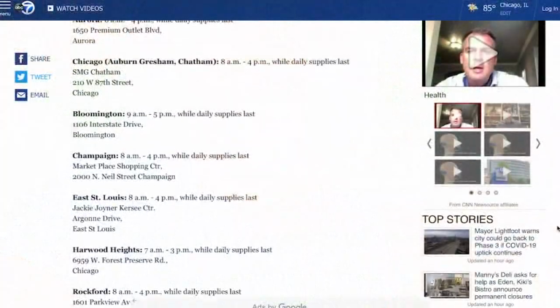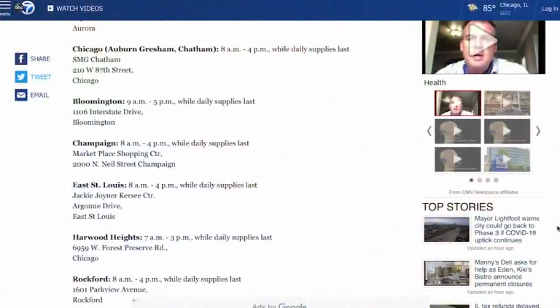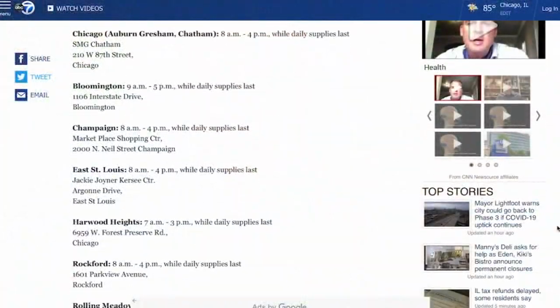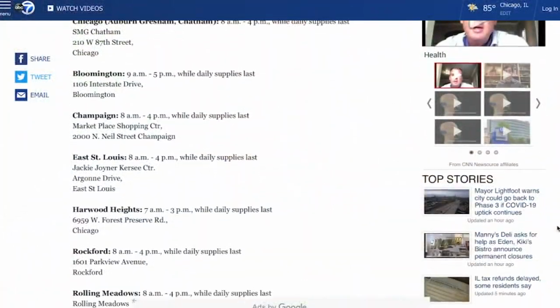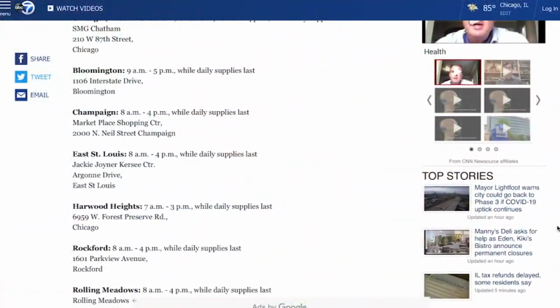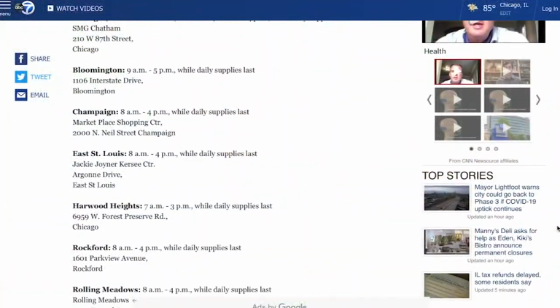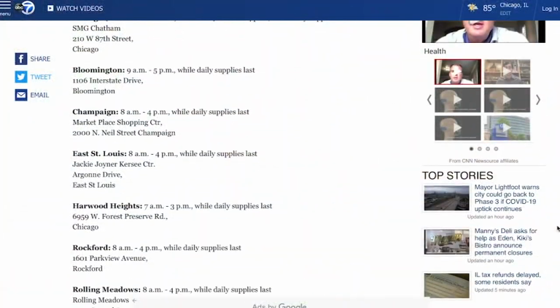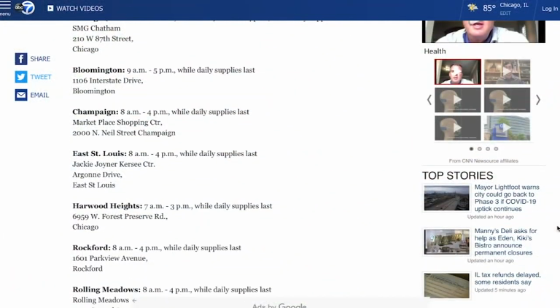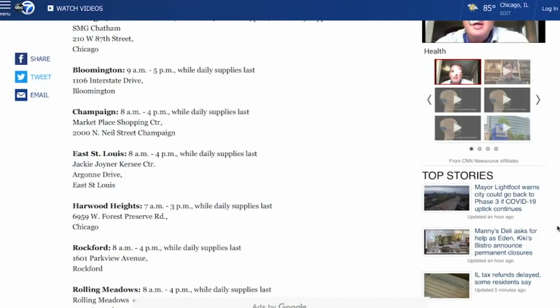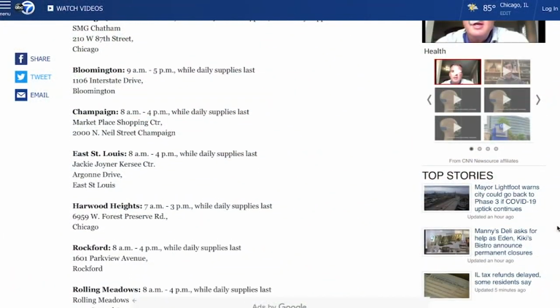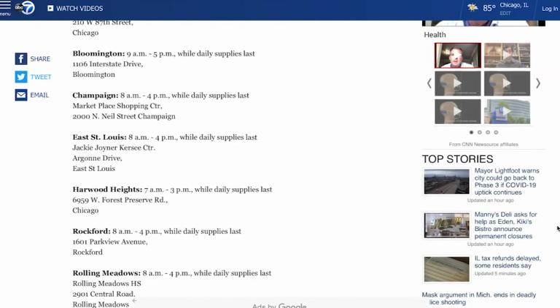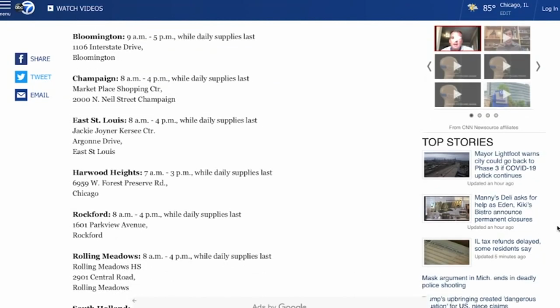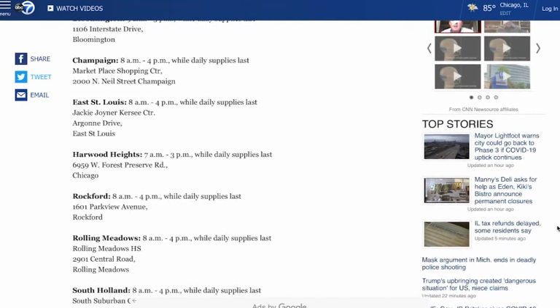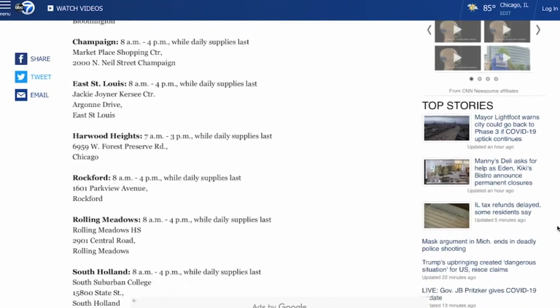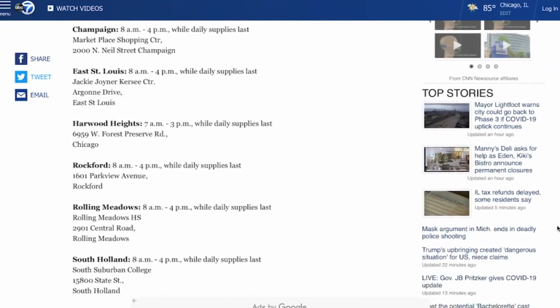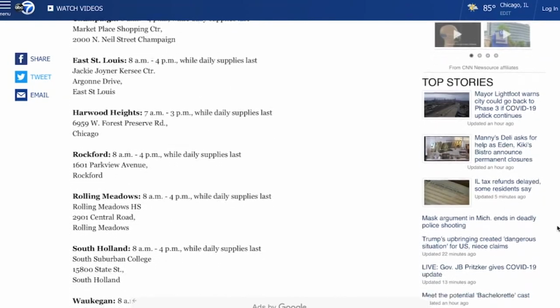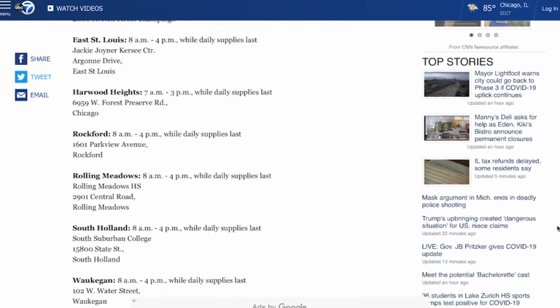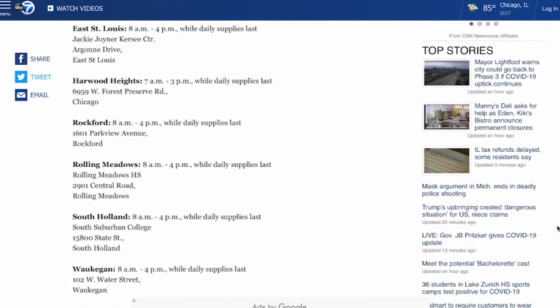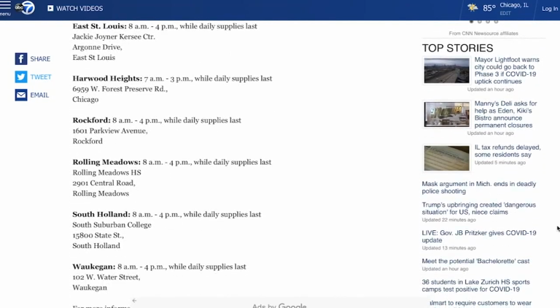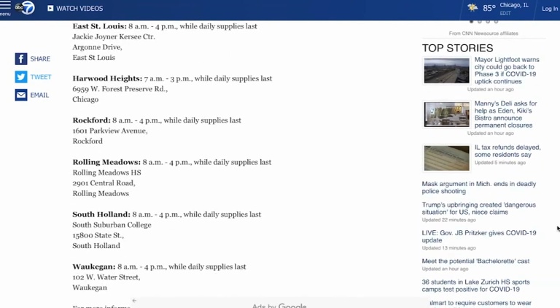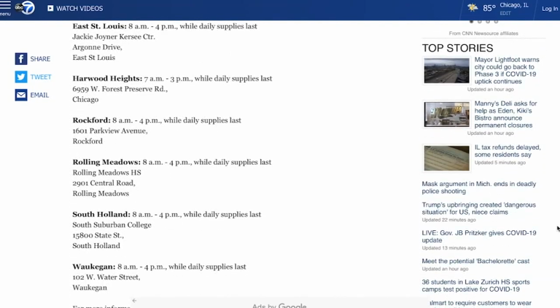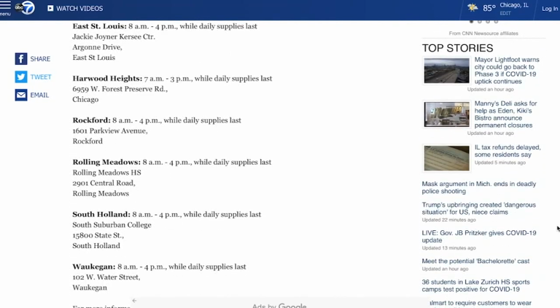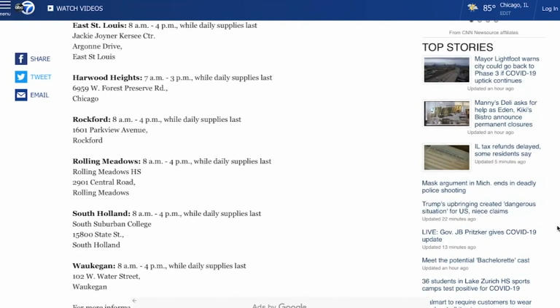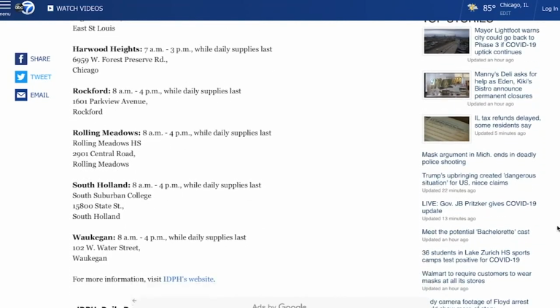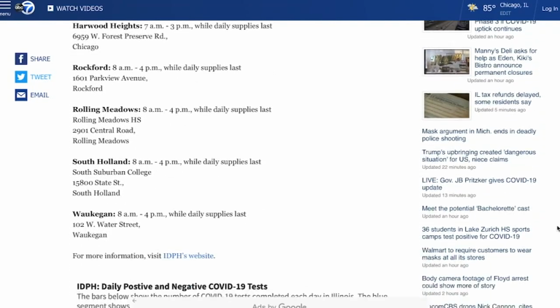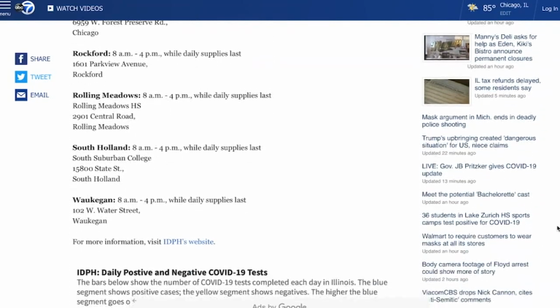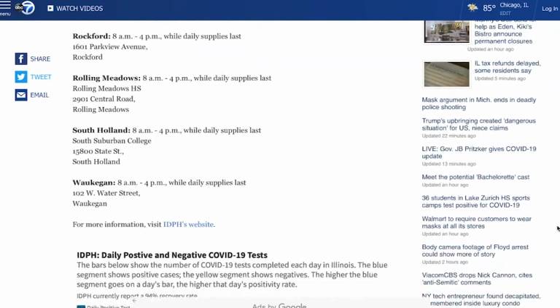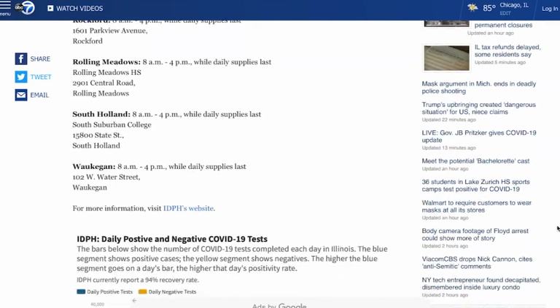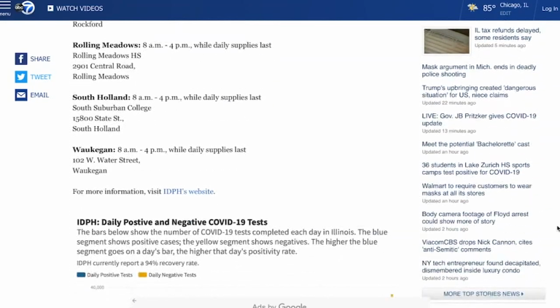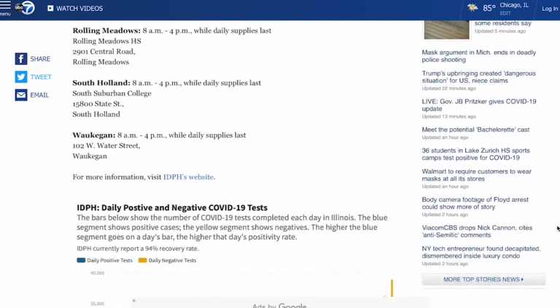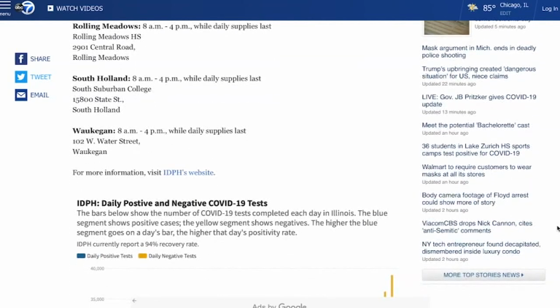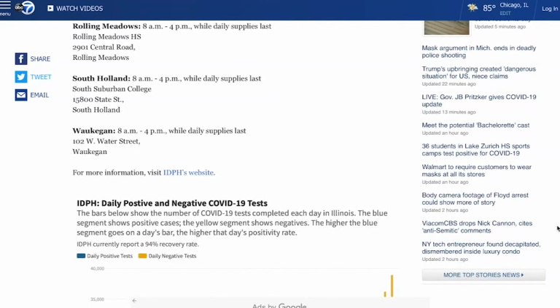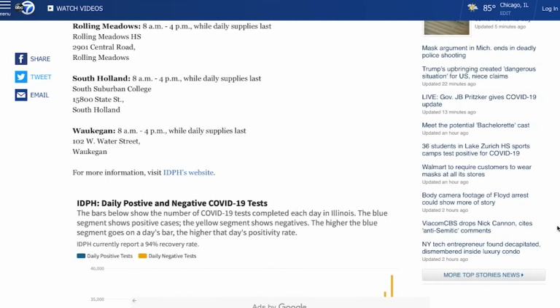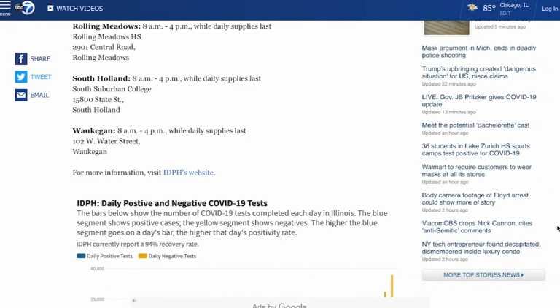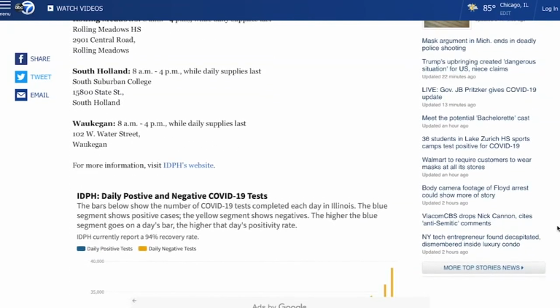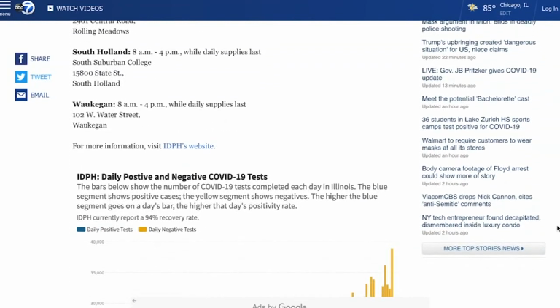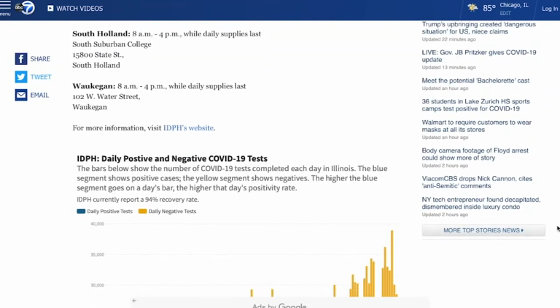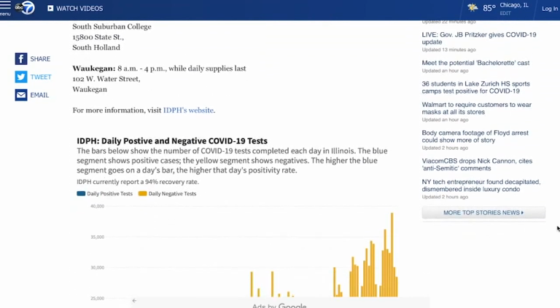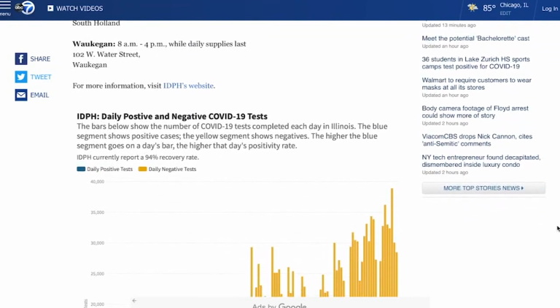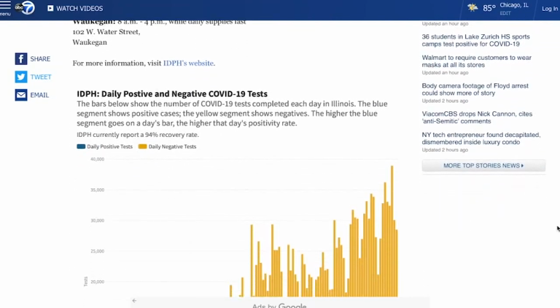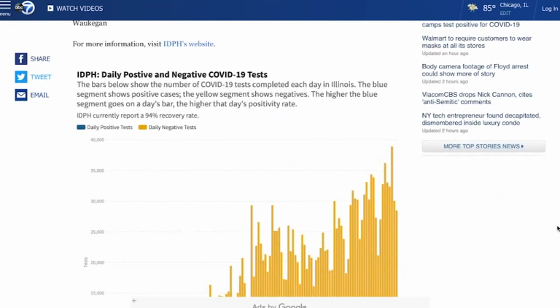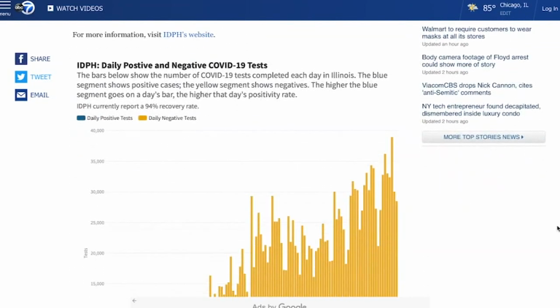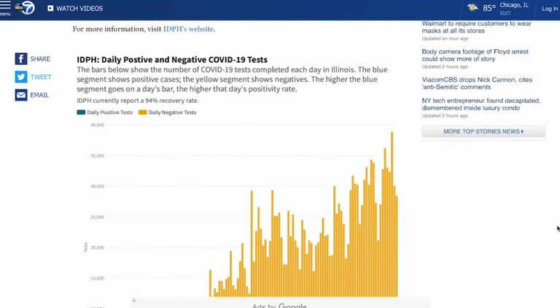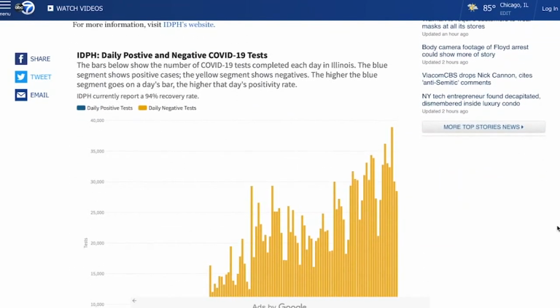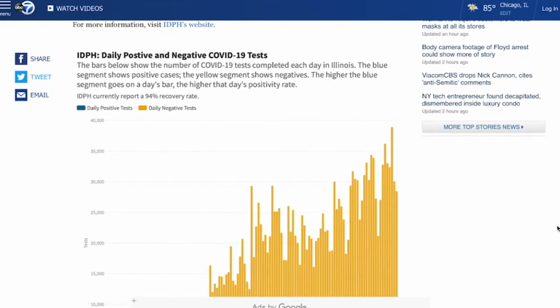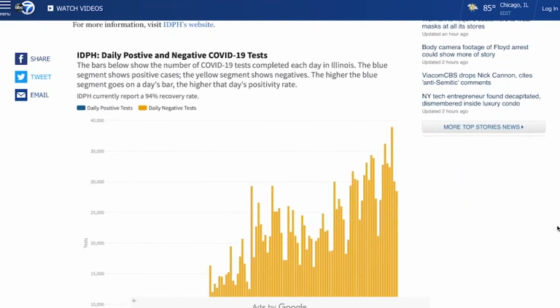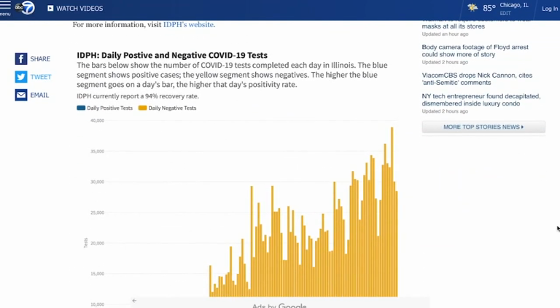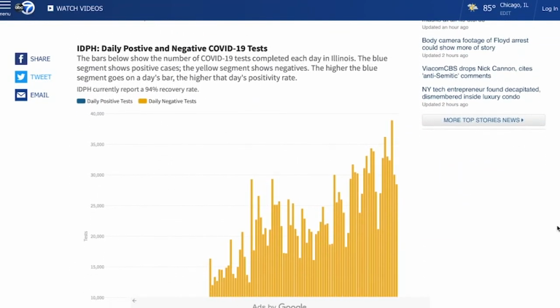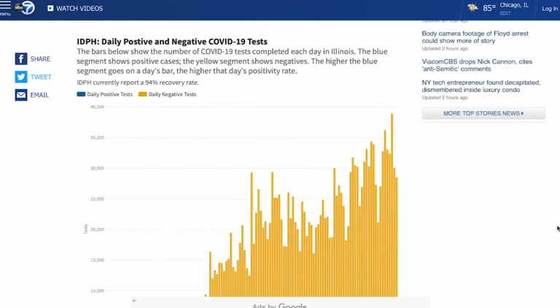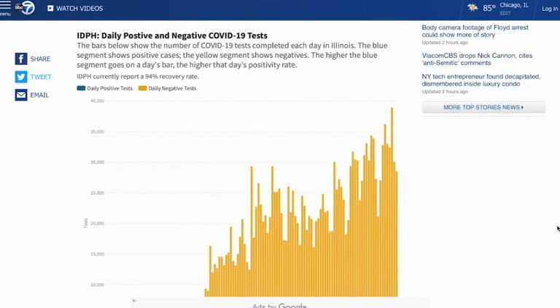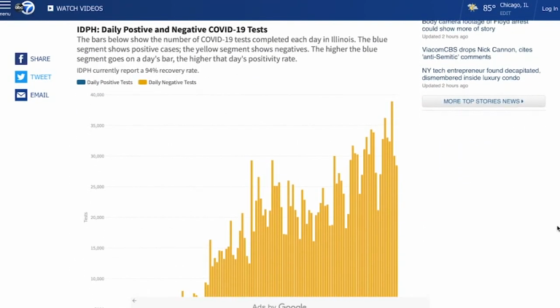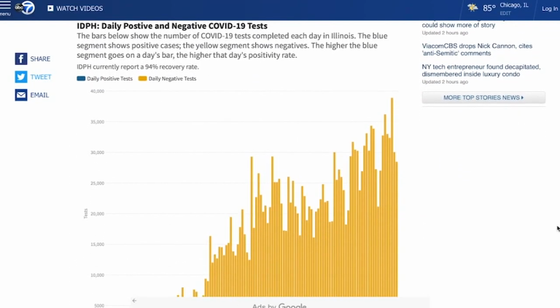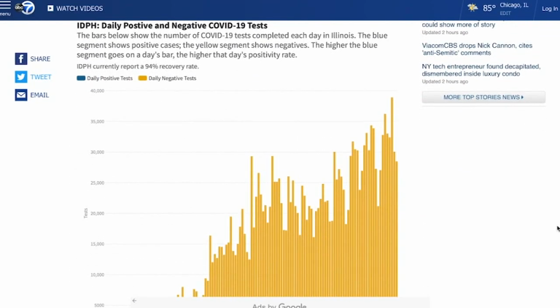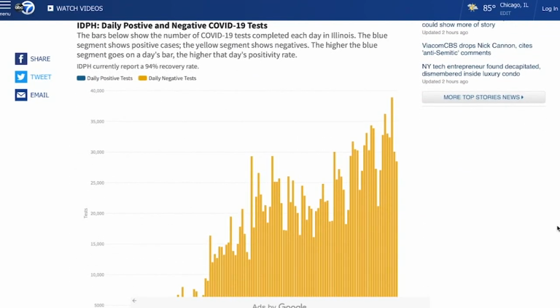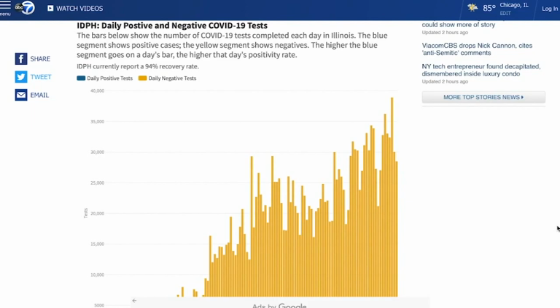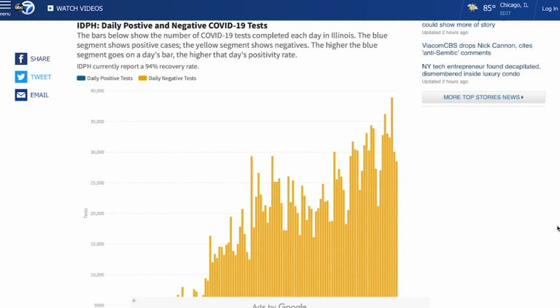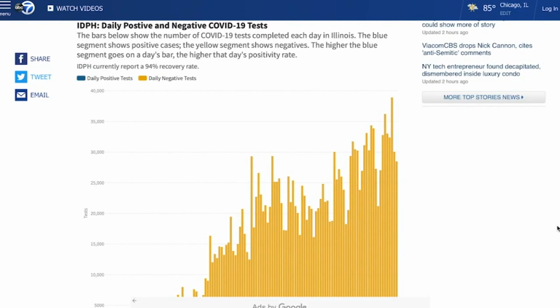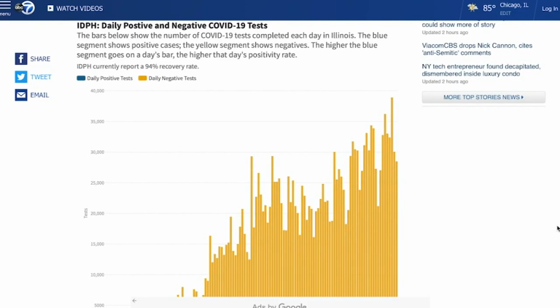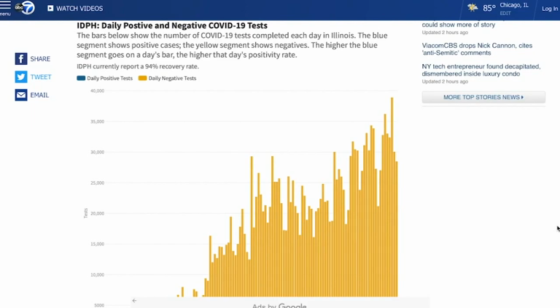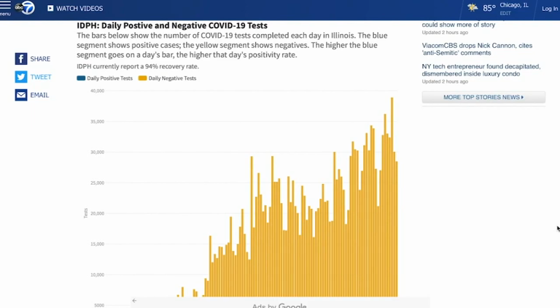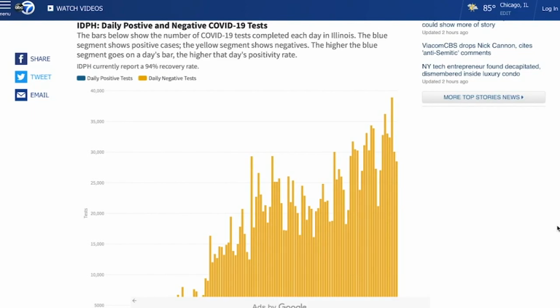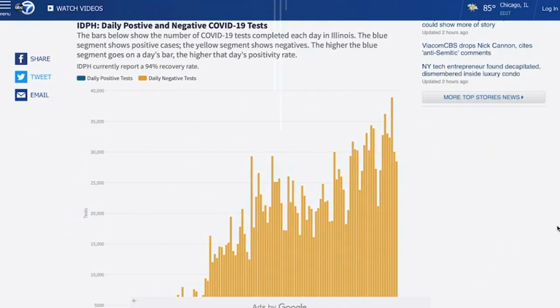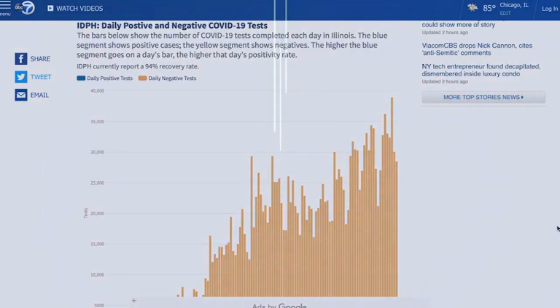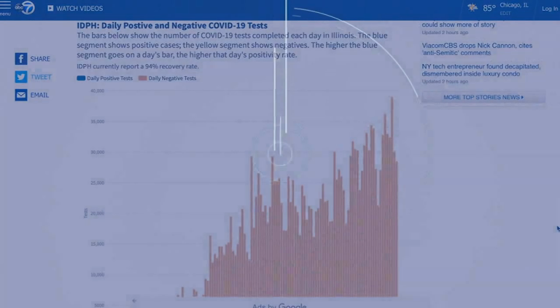And if you're looking for a testing site near you, contact your local alderman or head to our website, abc7chicago.com.